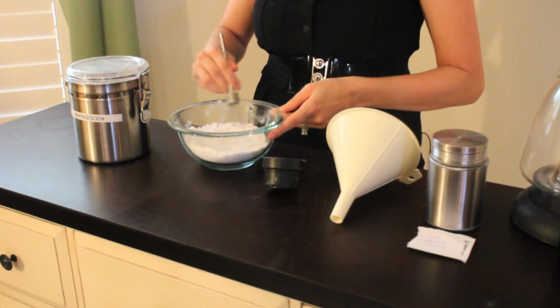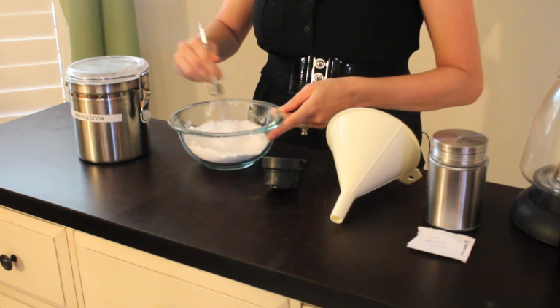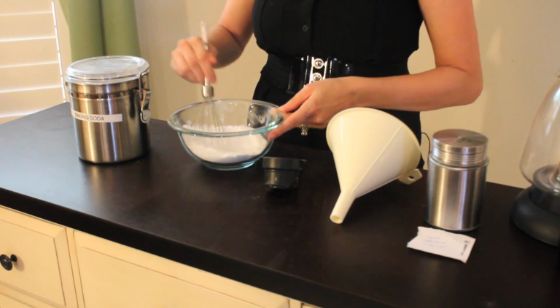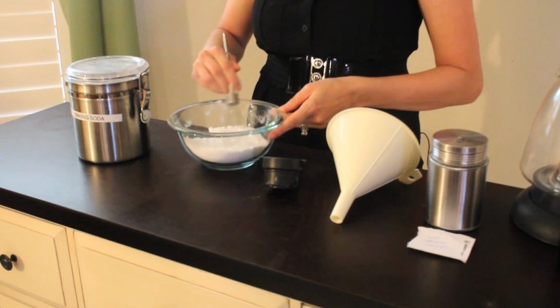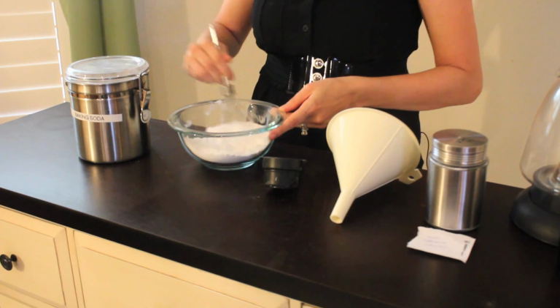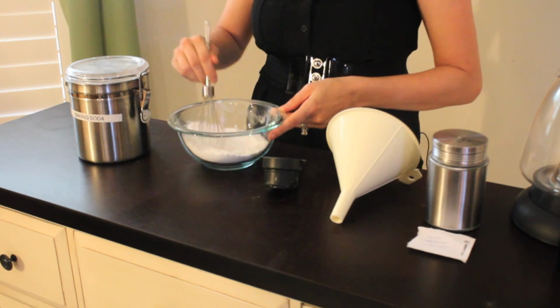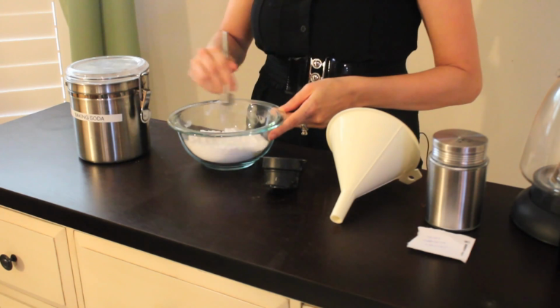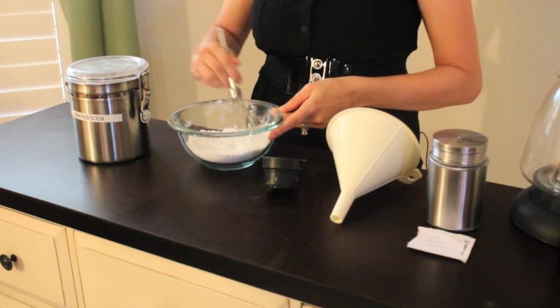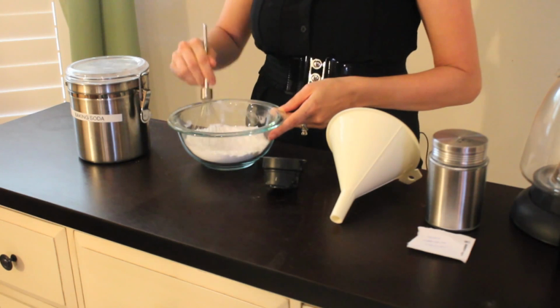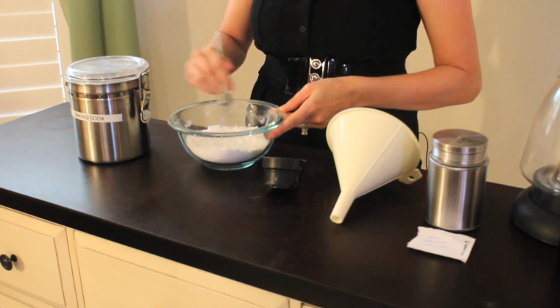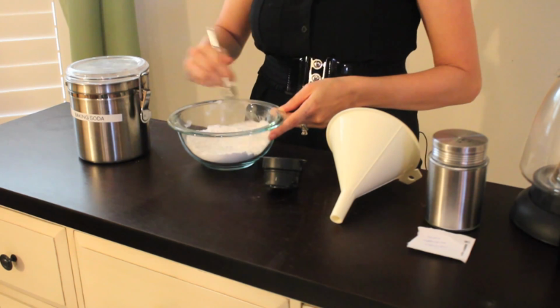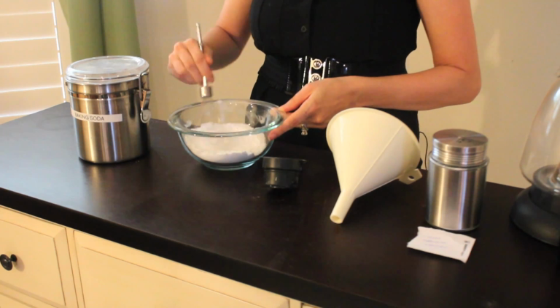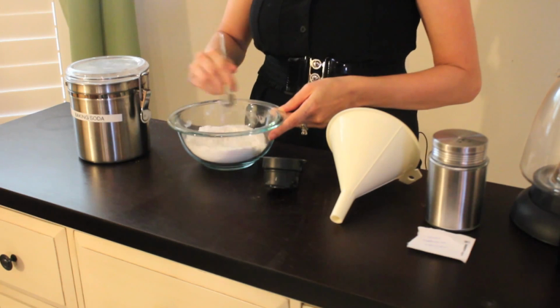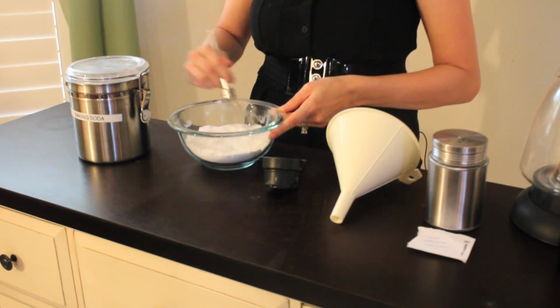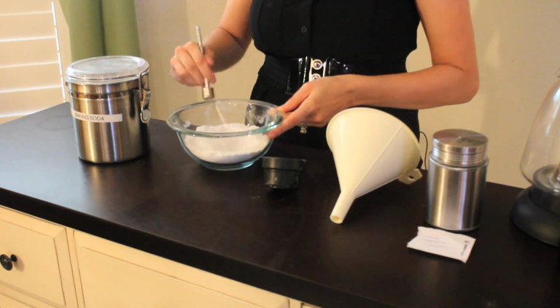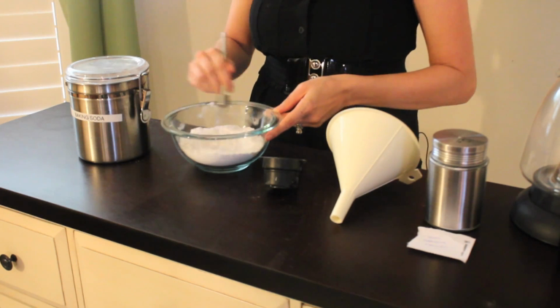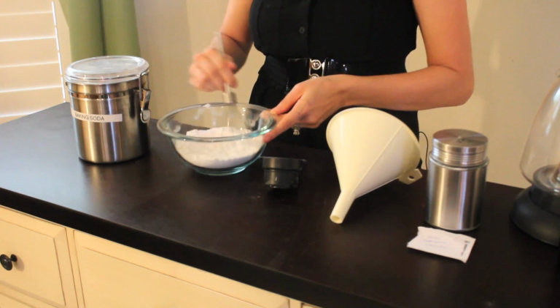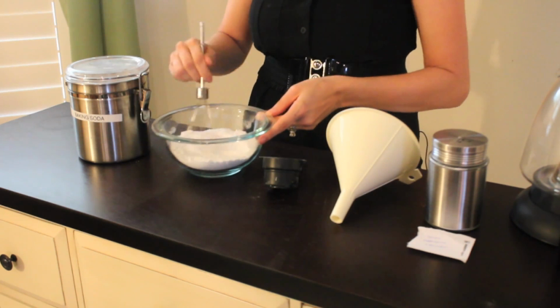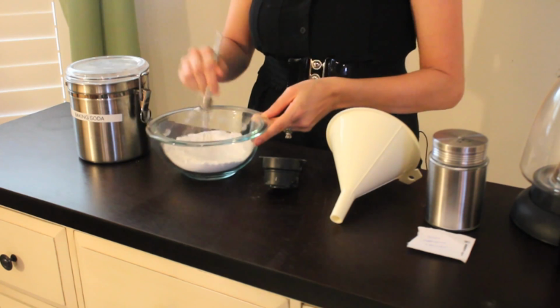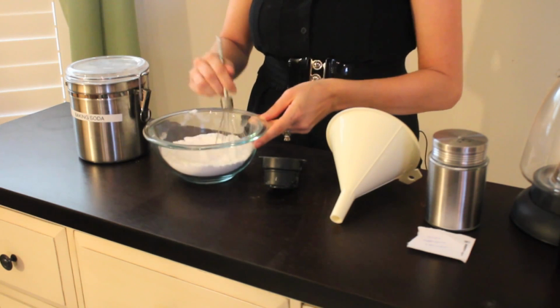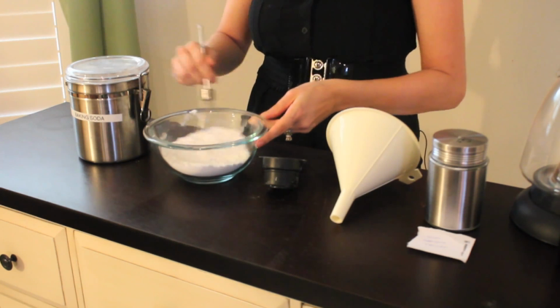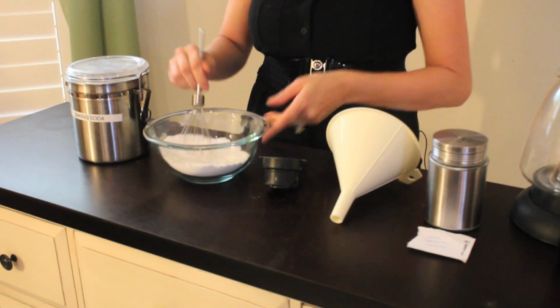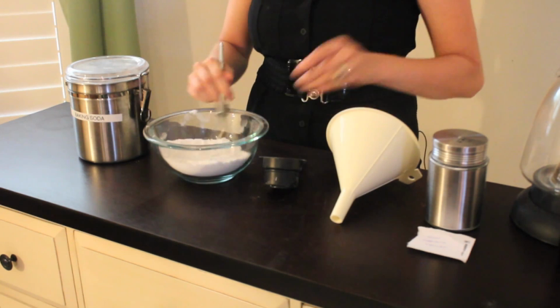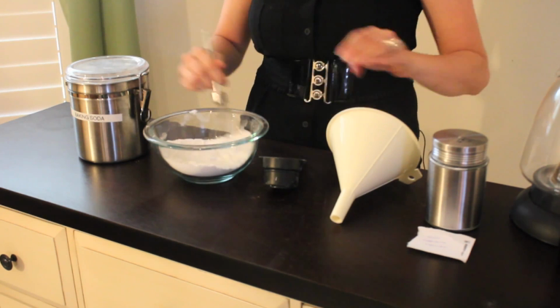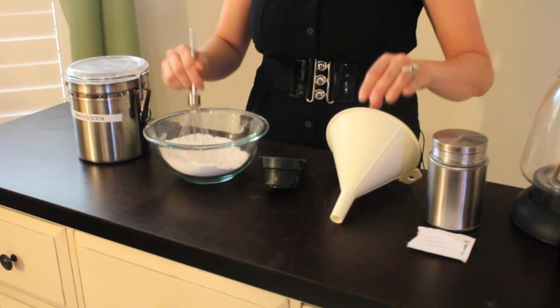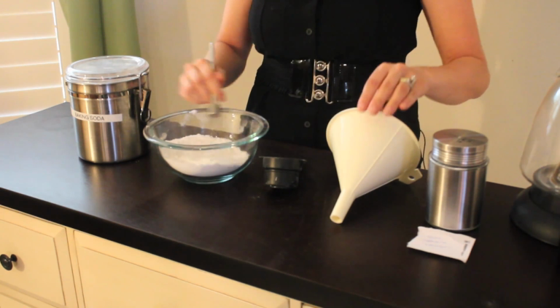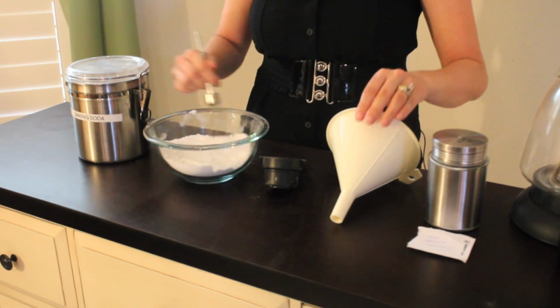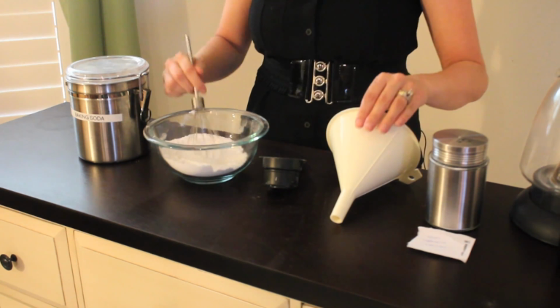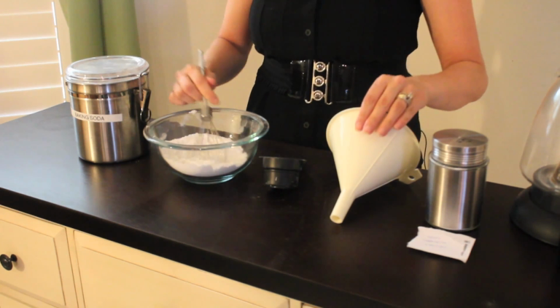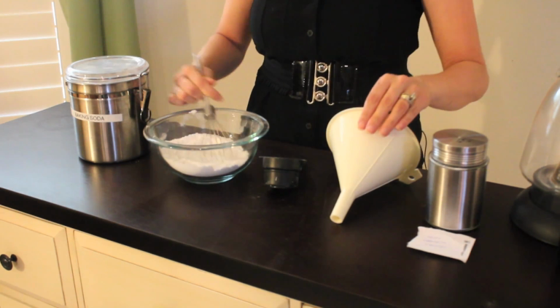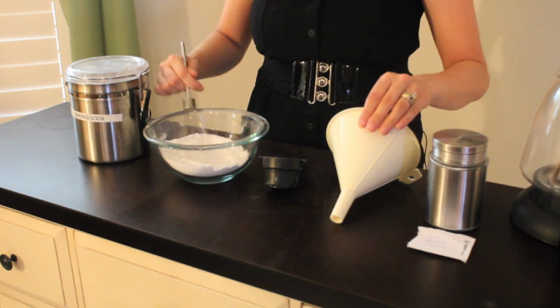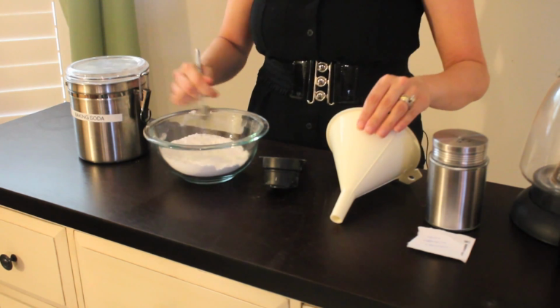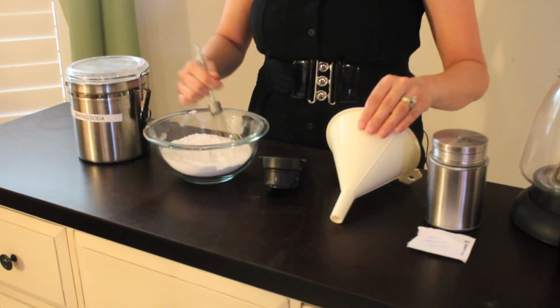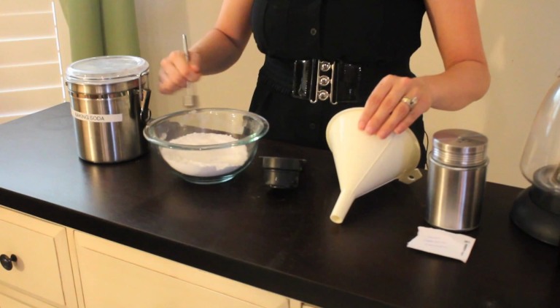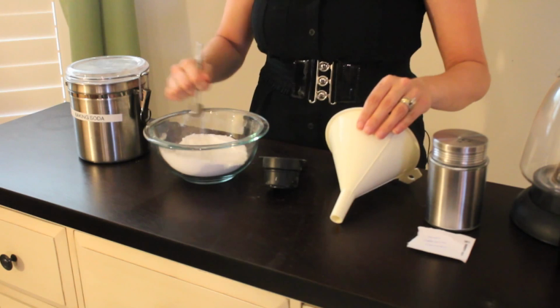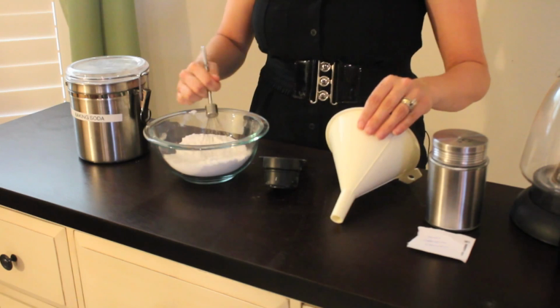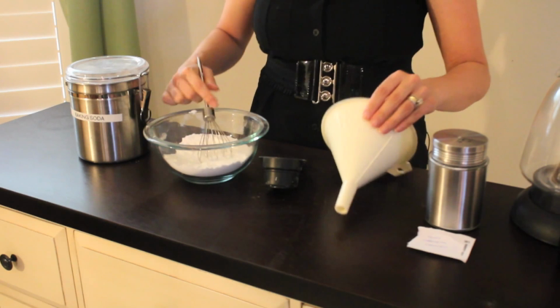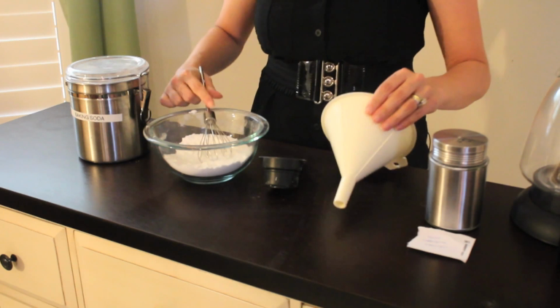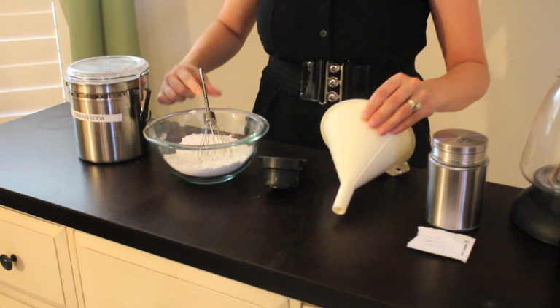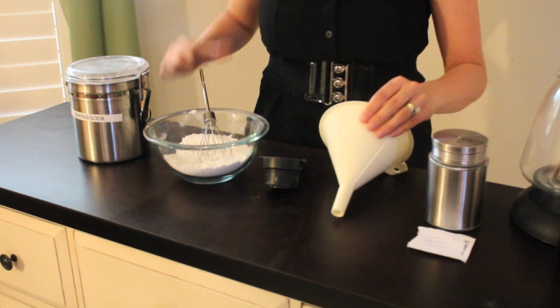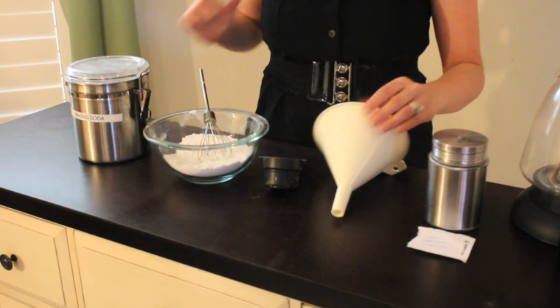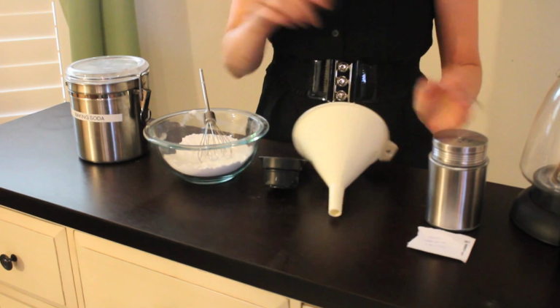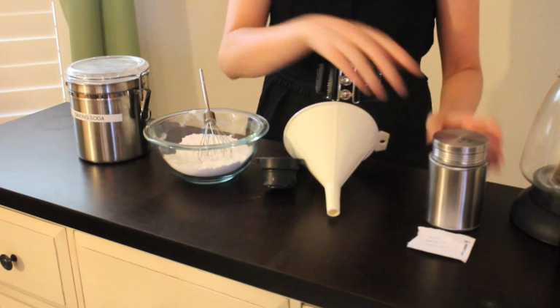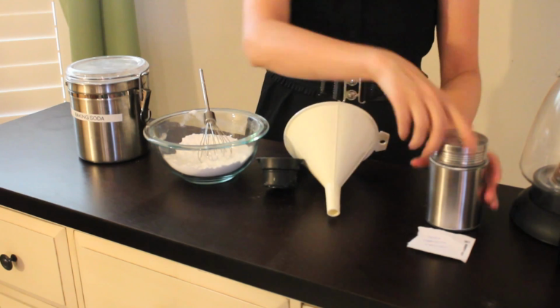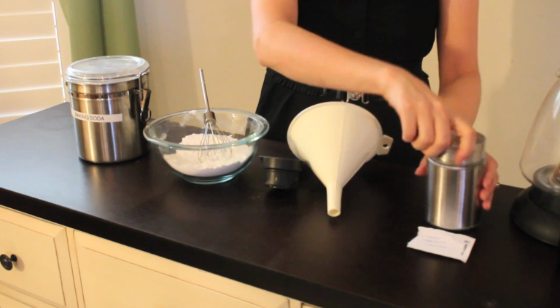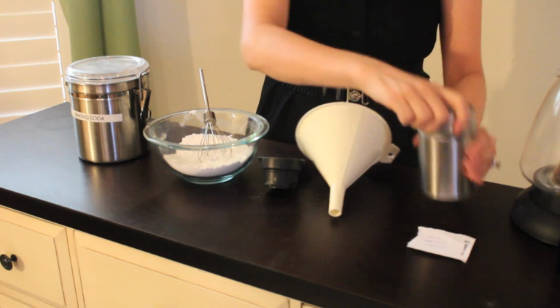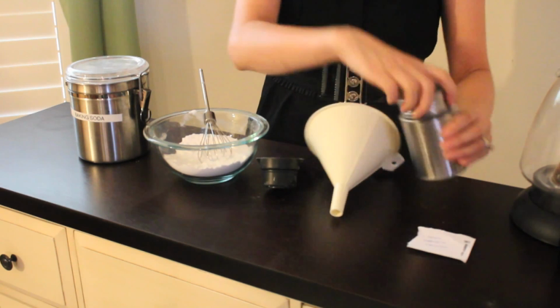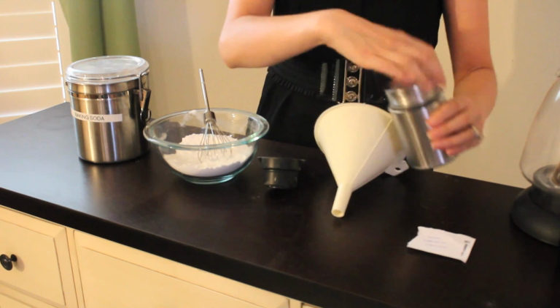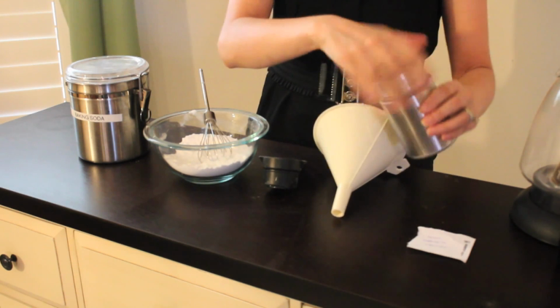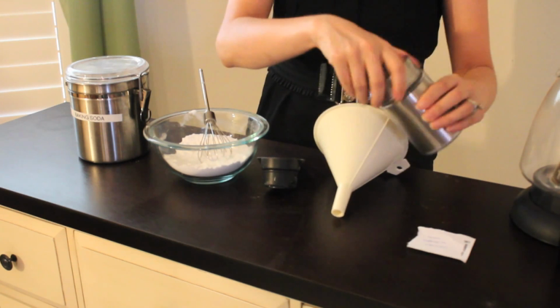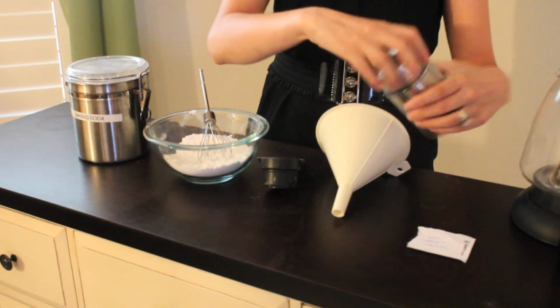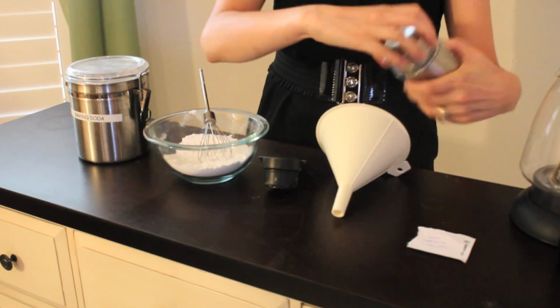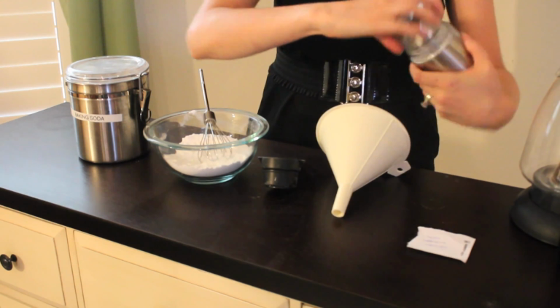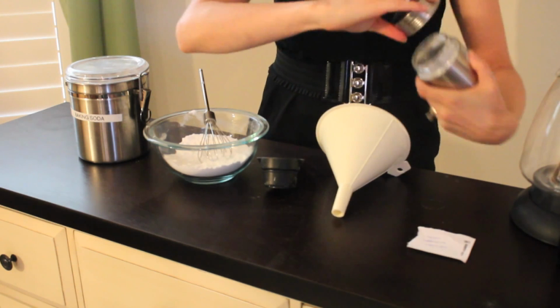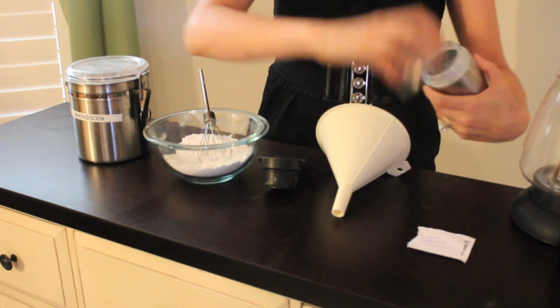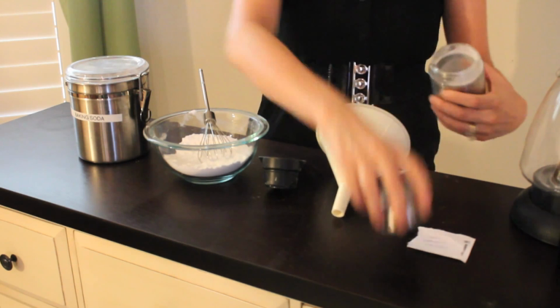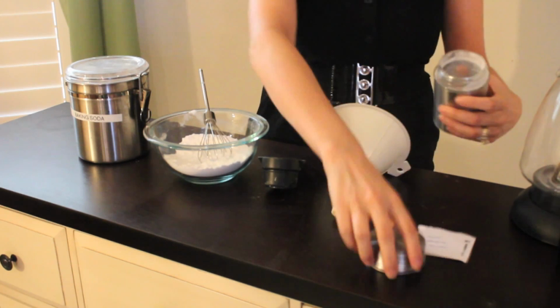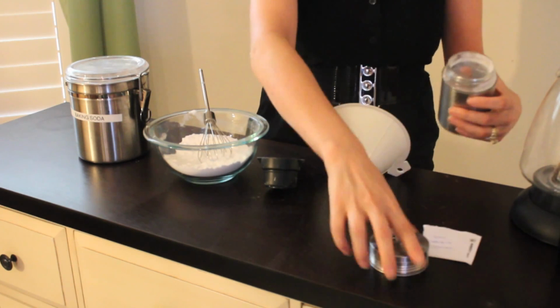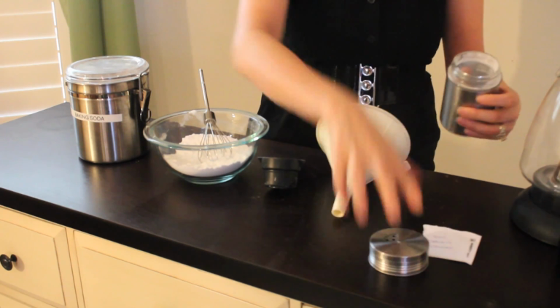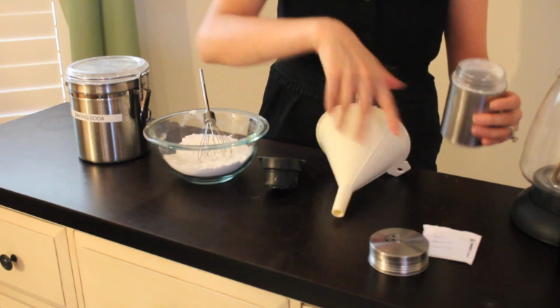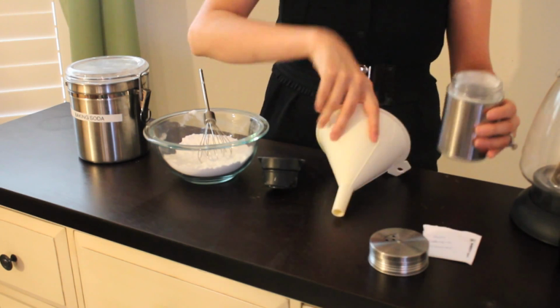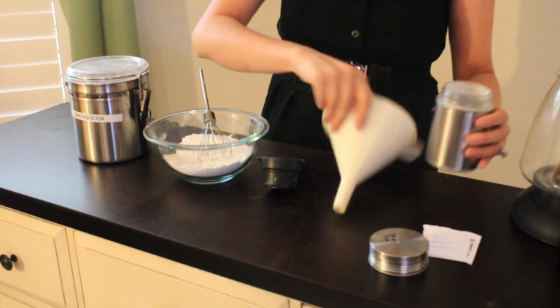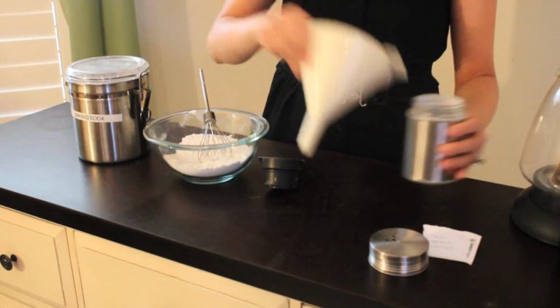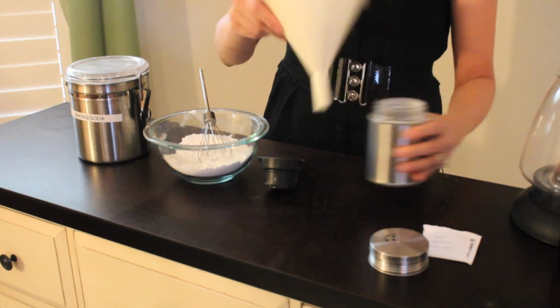Once the baking soda and borax are thoroughly combined, you want to use your funnel to put it in your container.